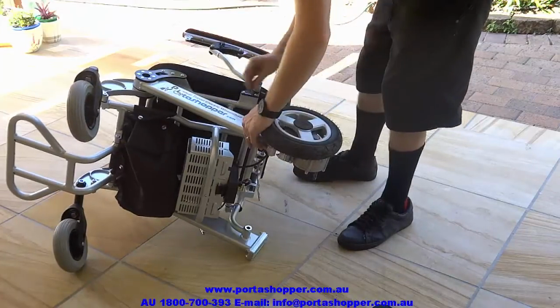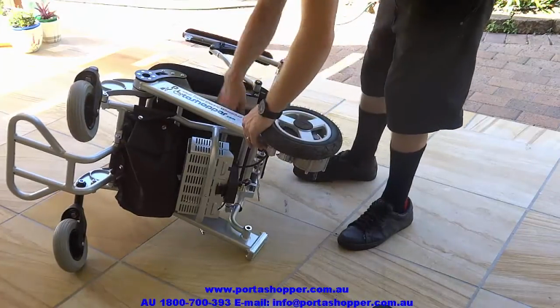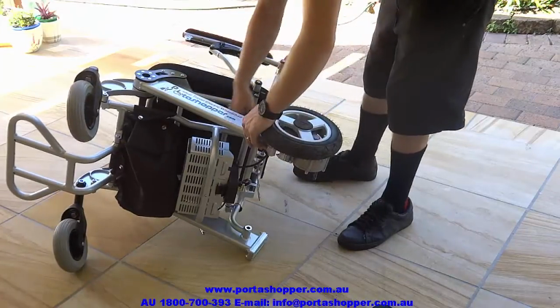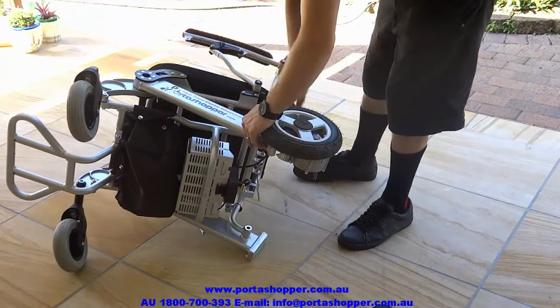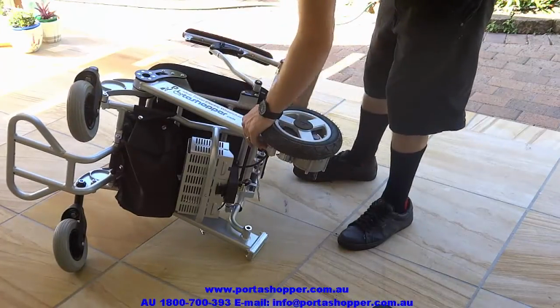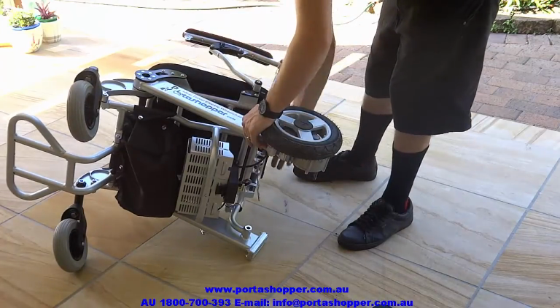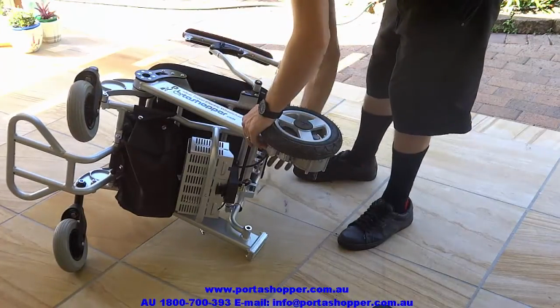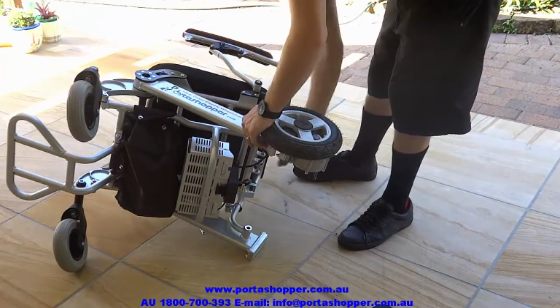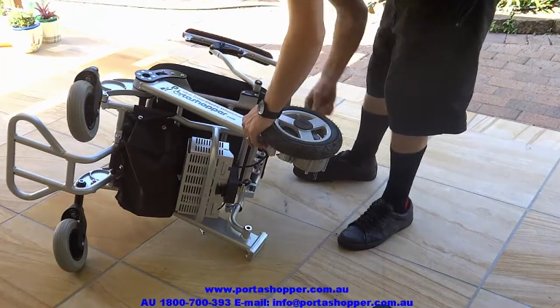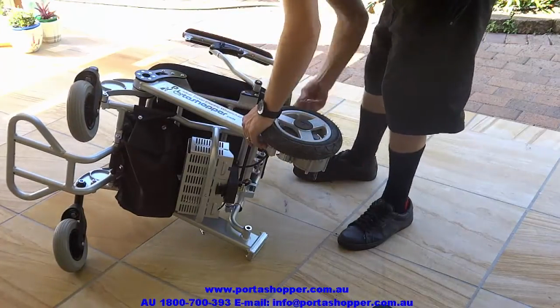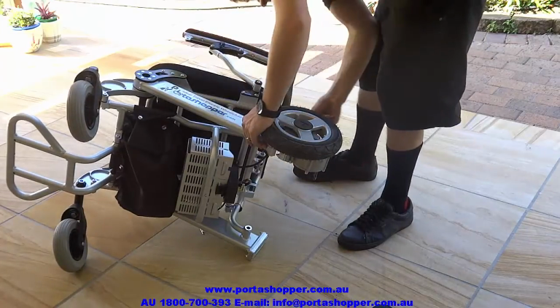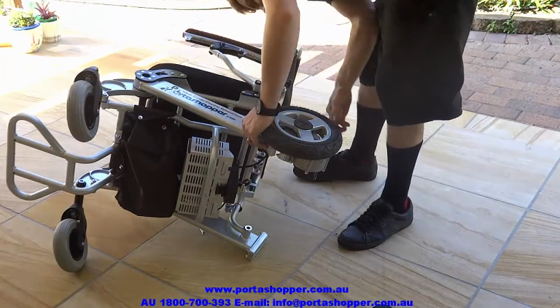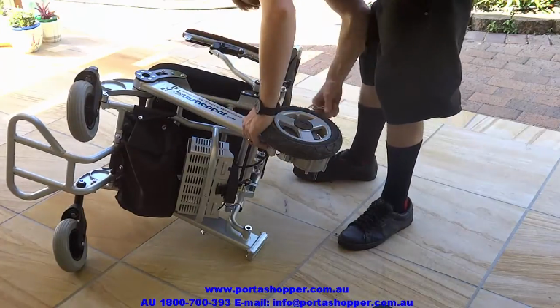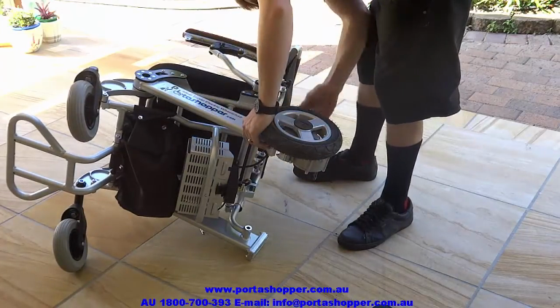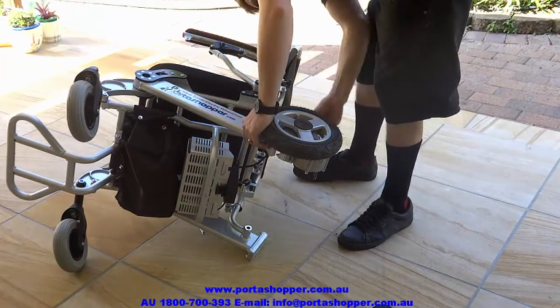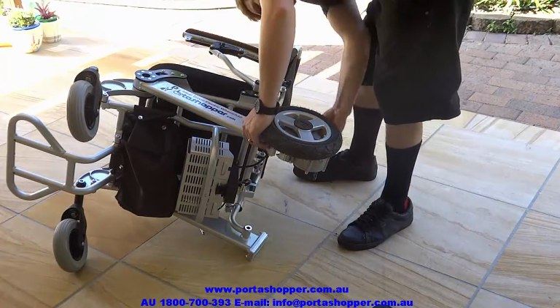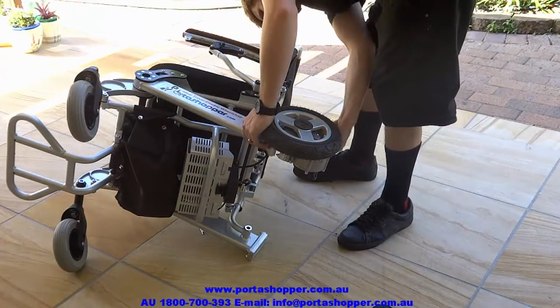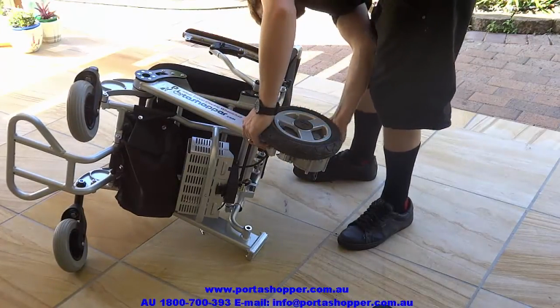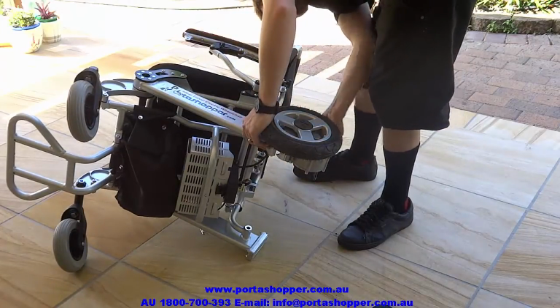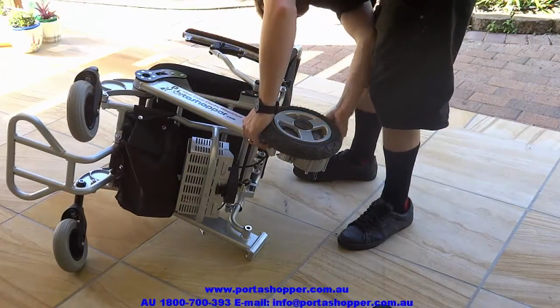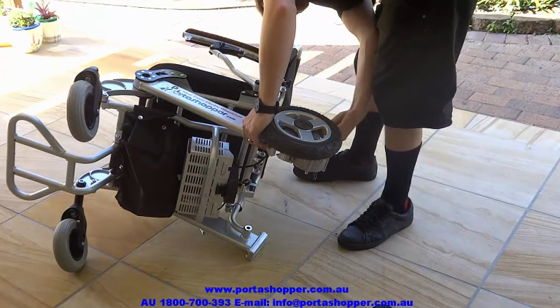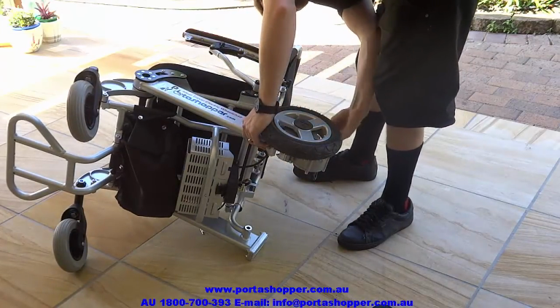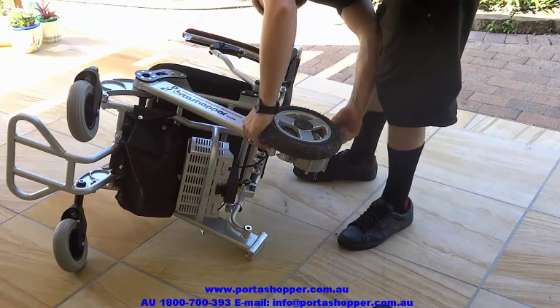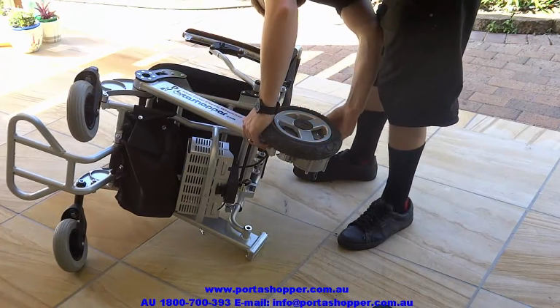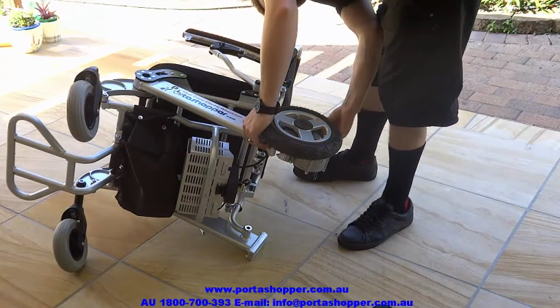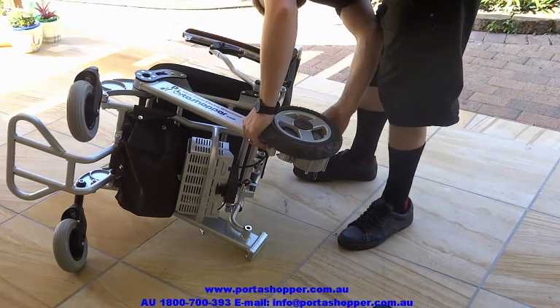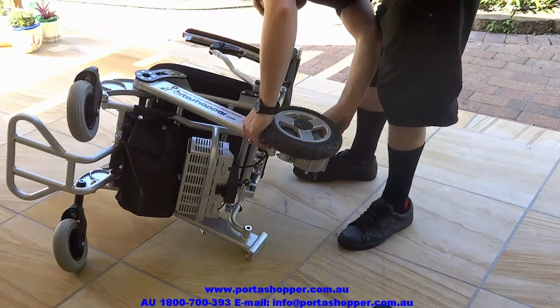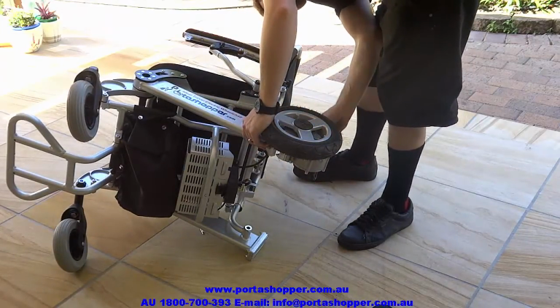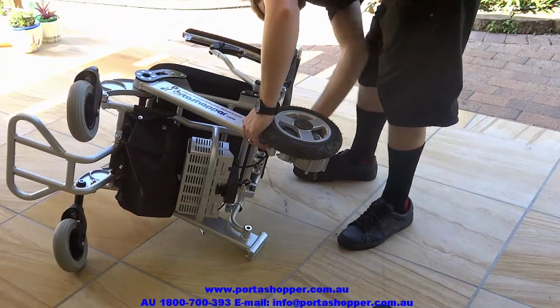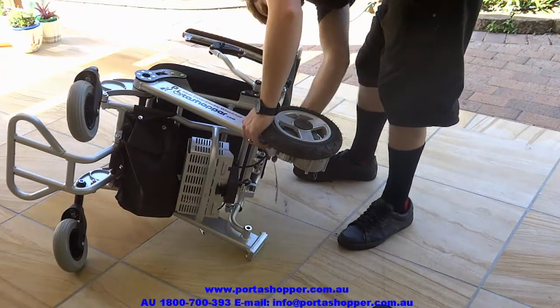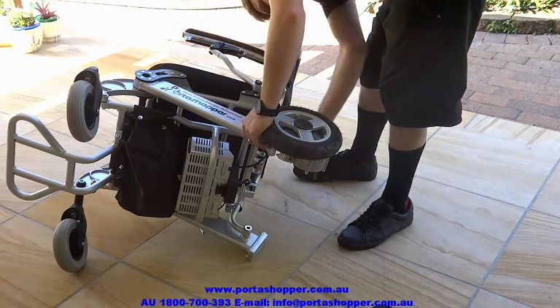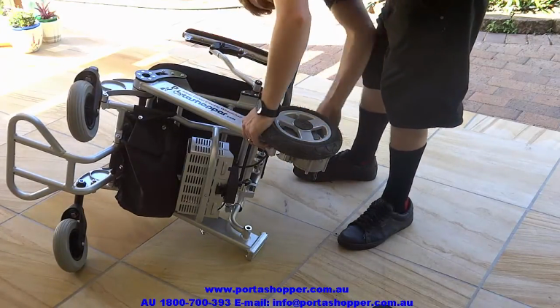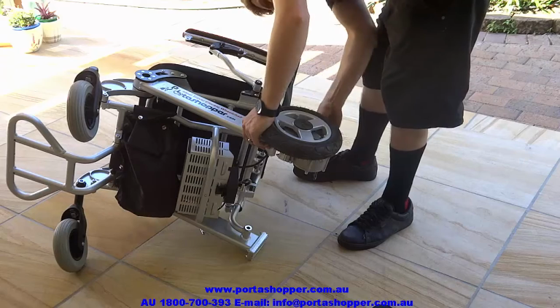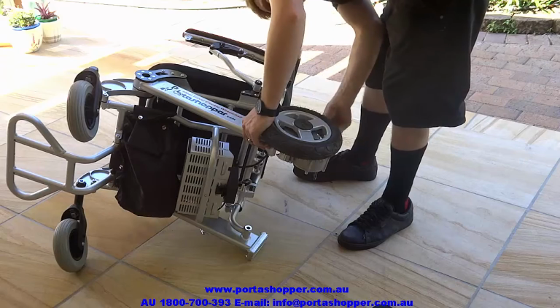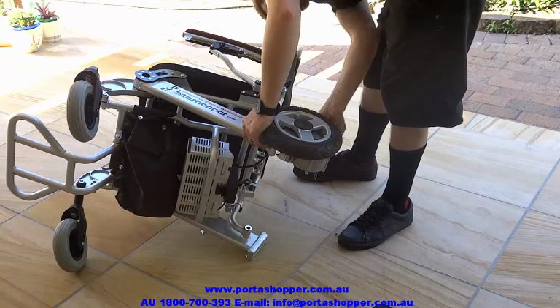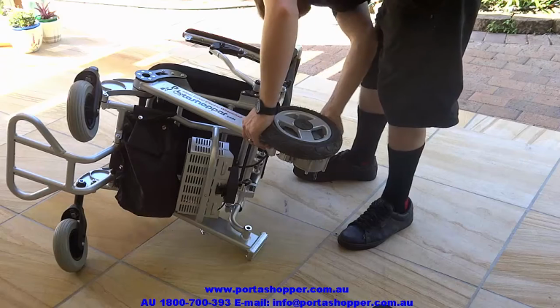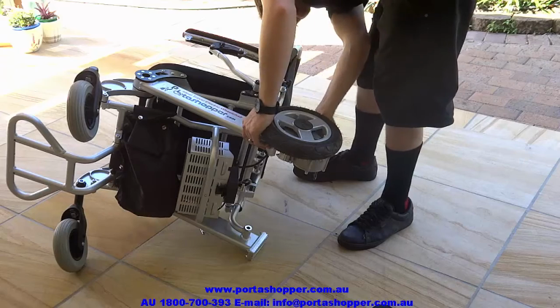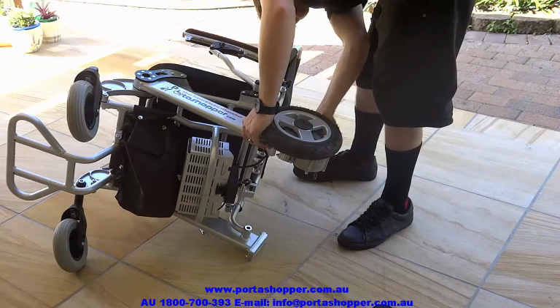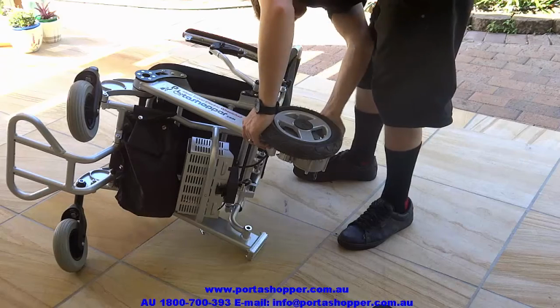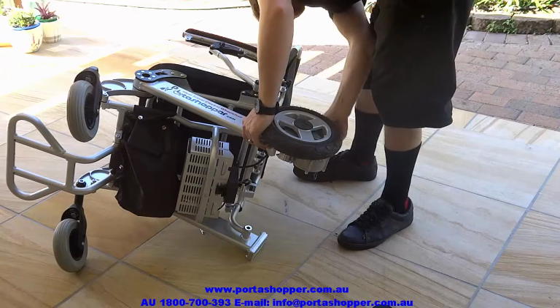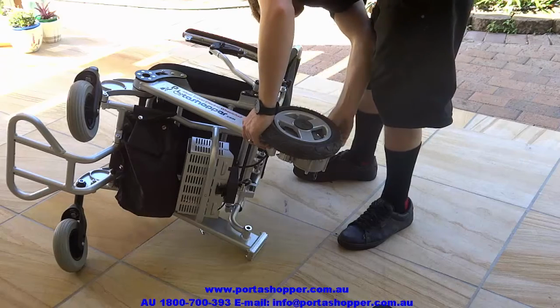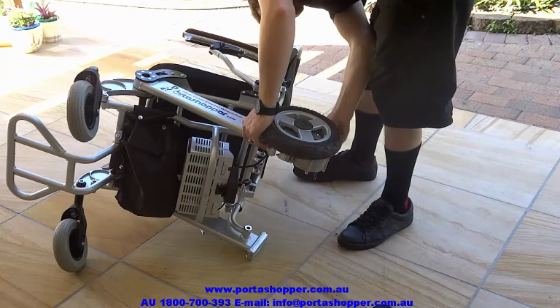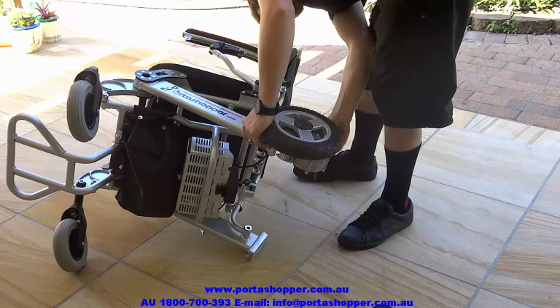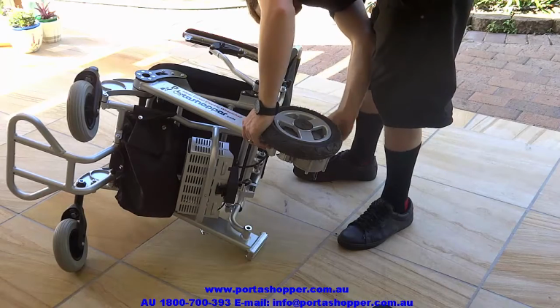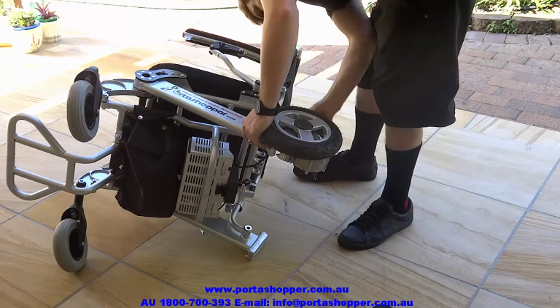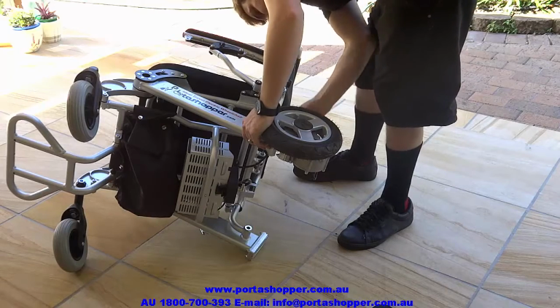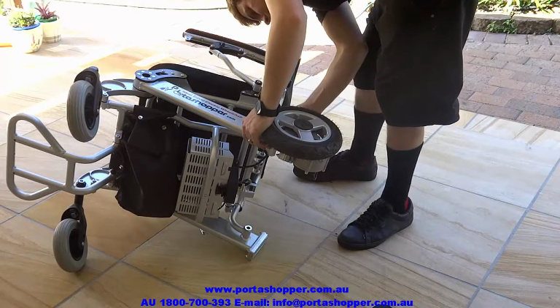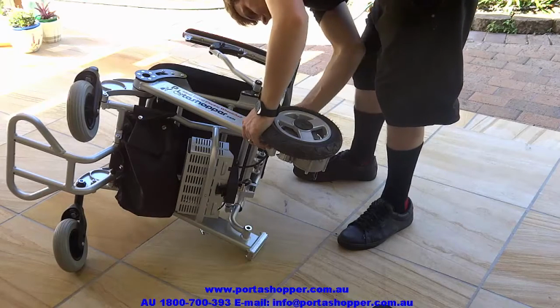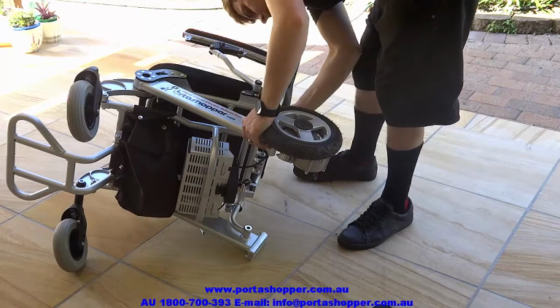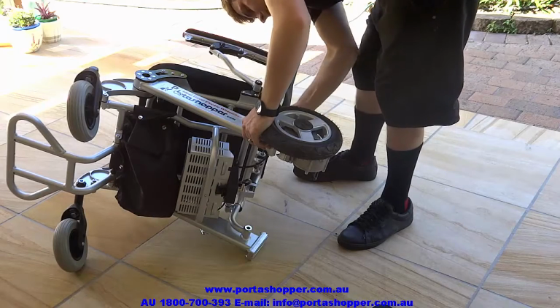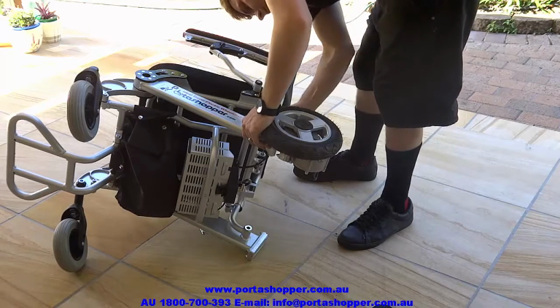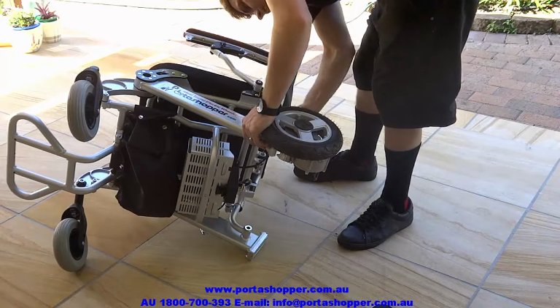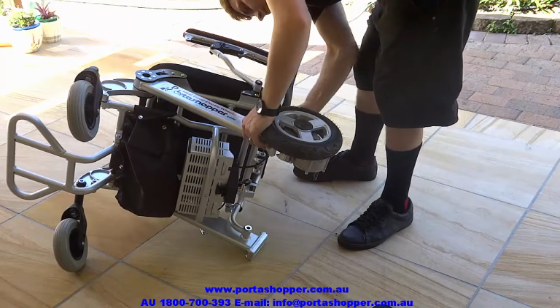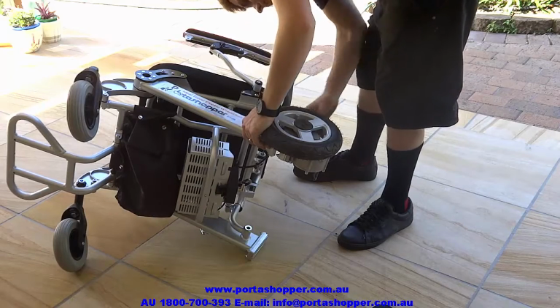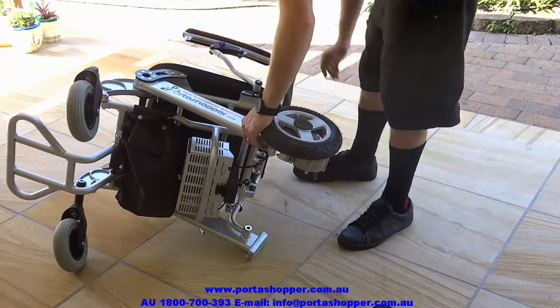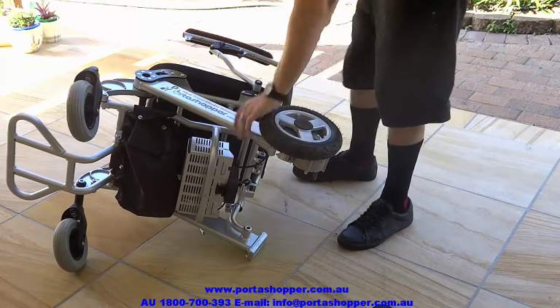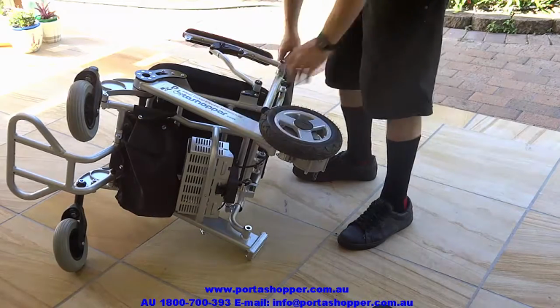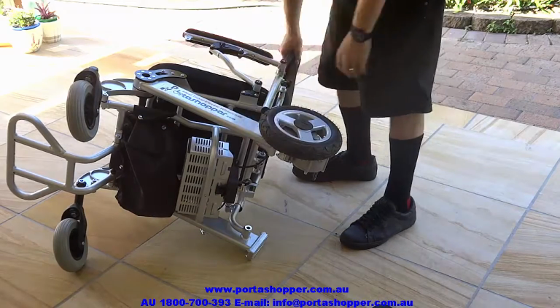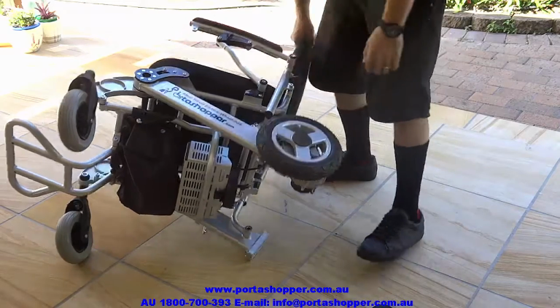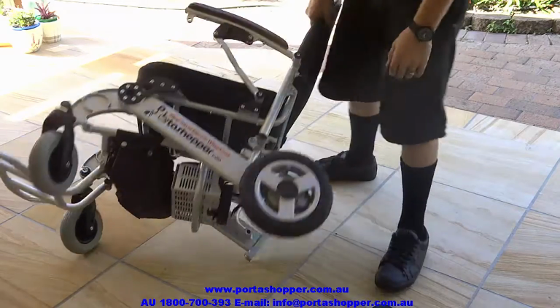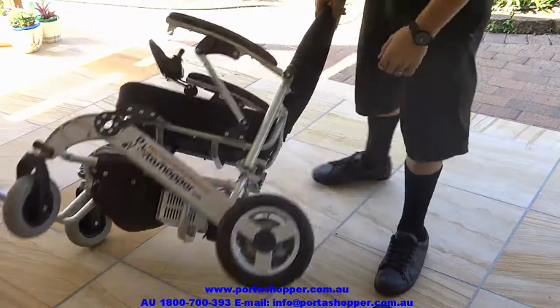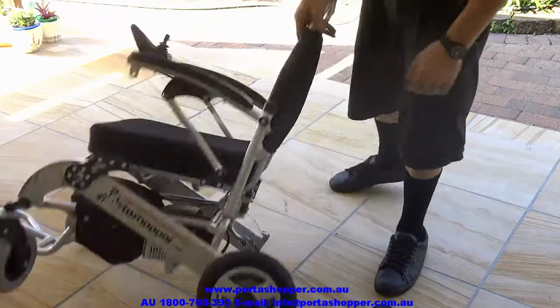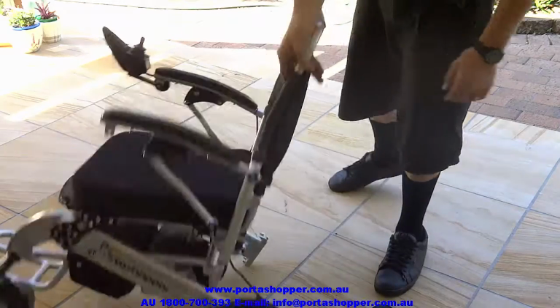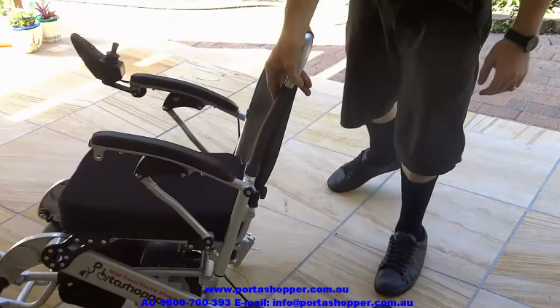which, as you can see, makes it easy for anyone to disassemble the wheelchair into three components within a minute.